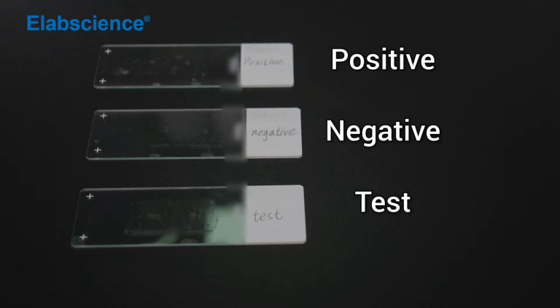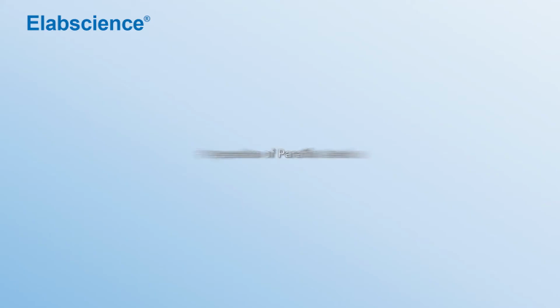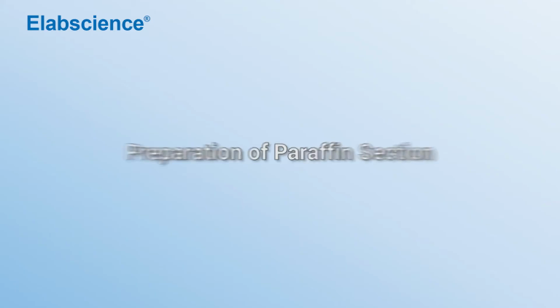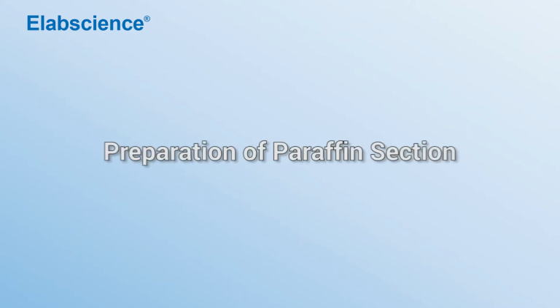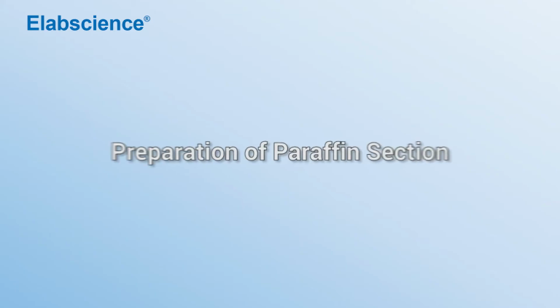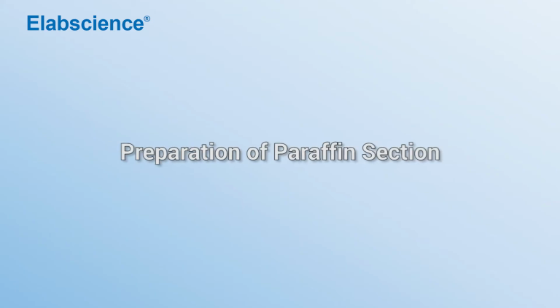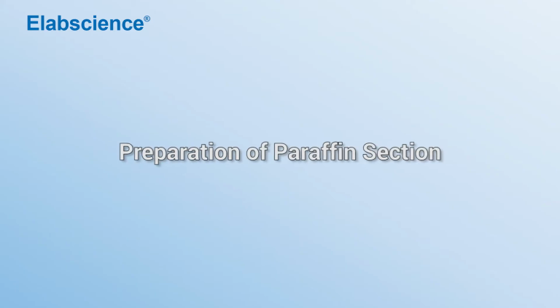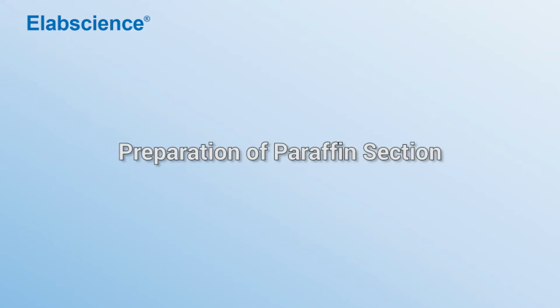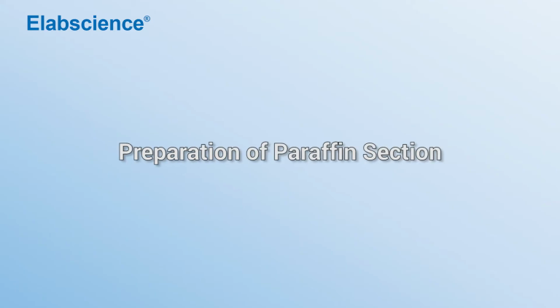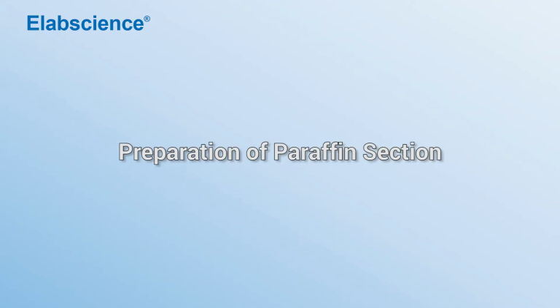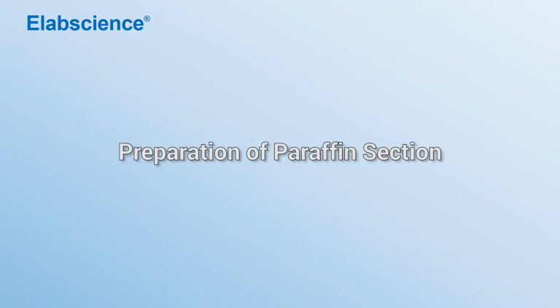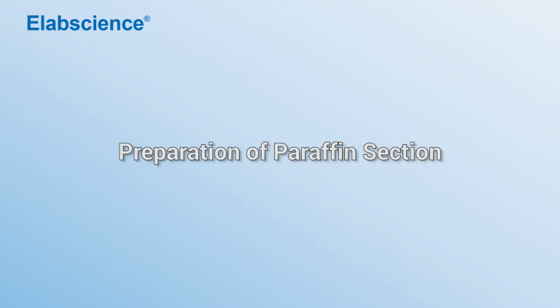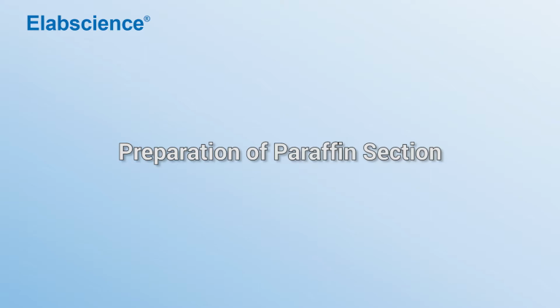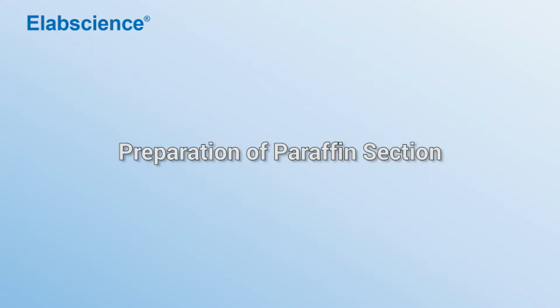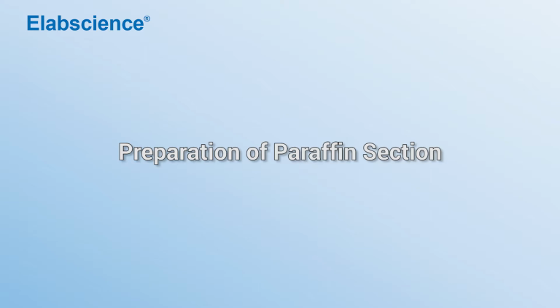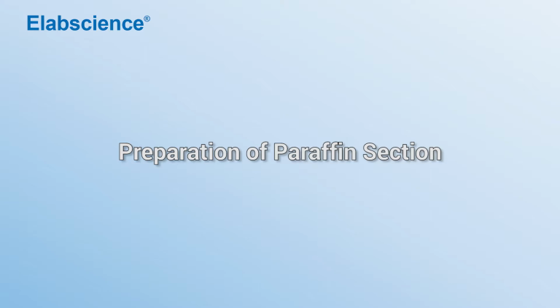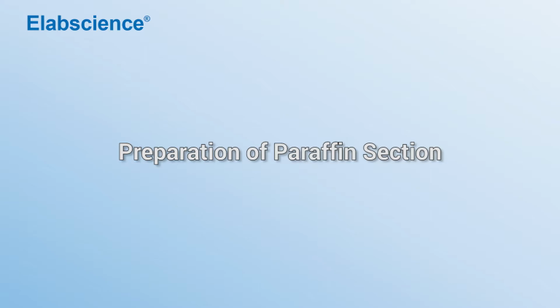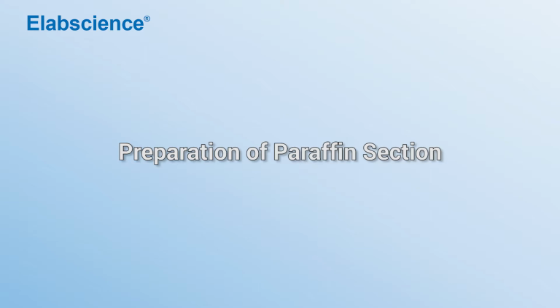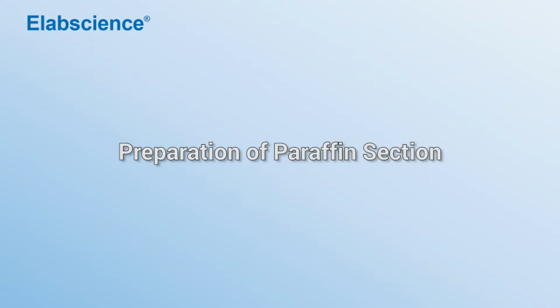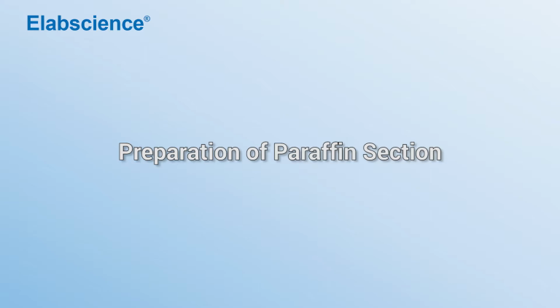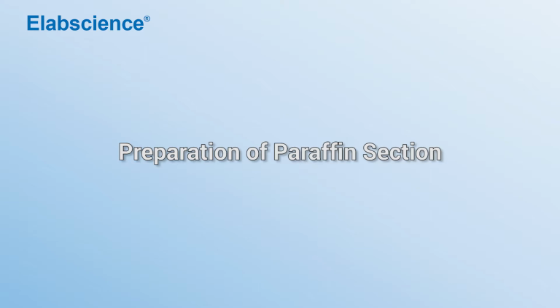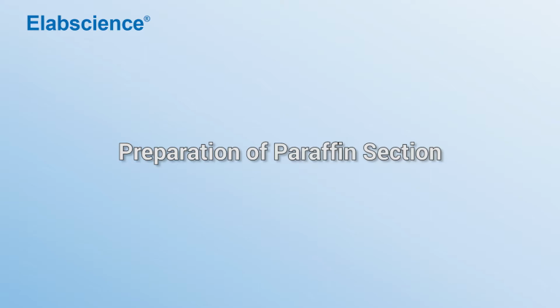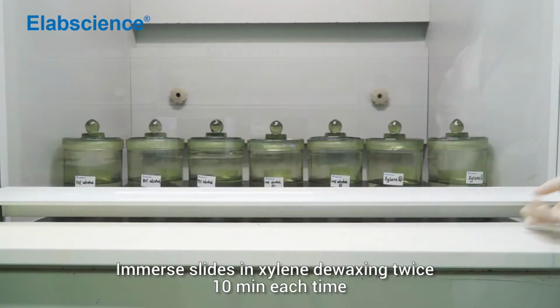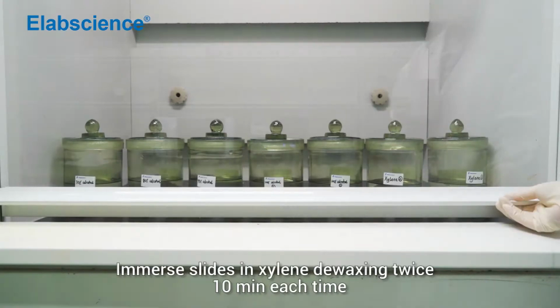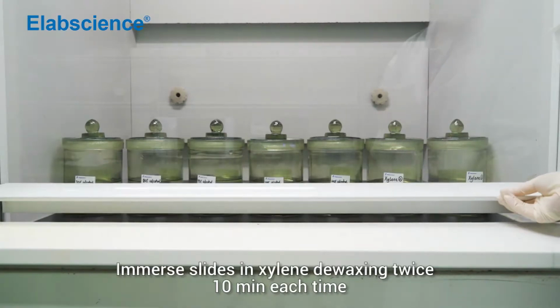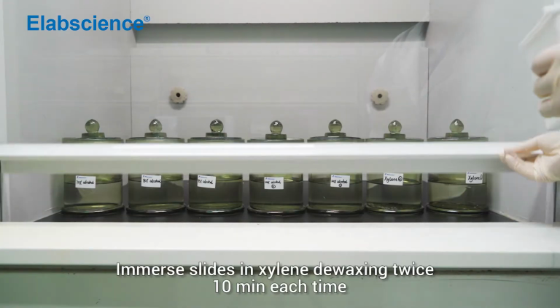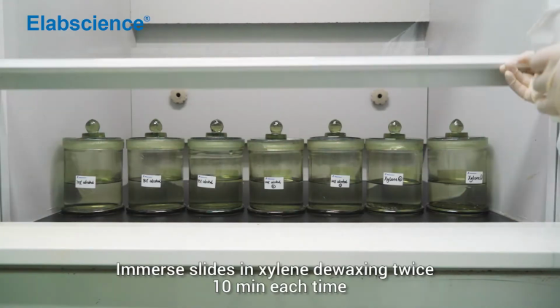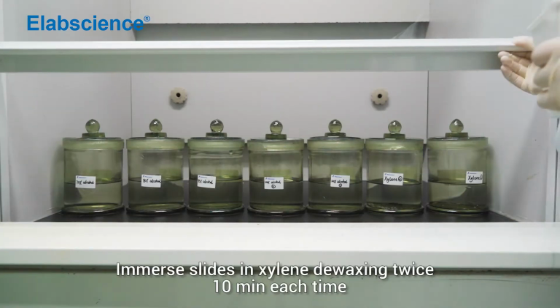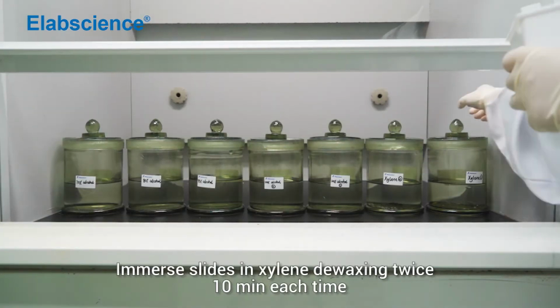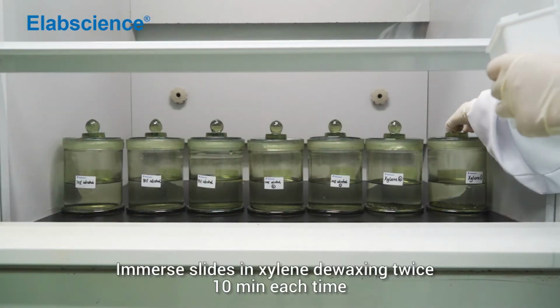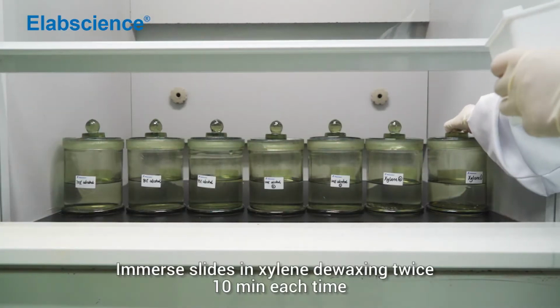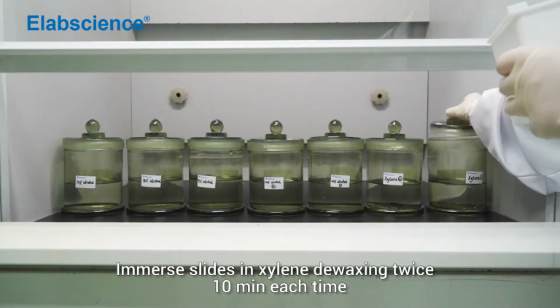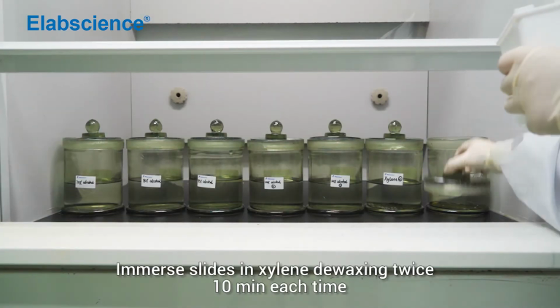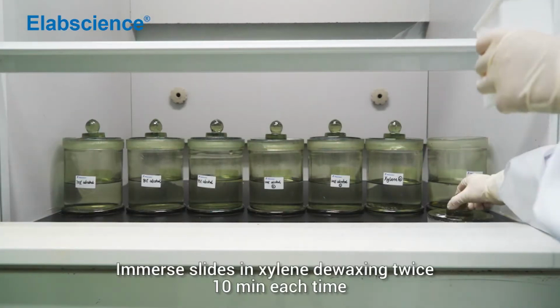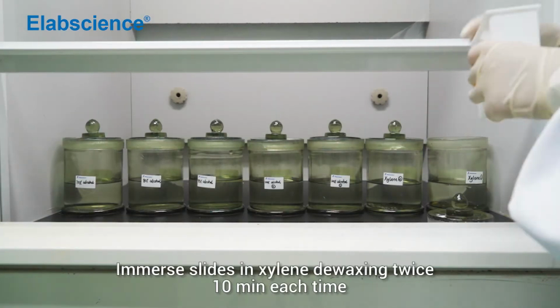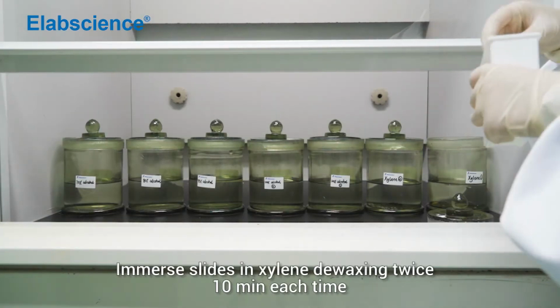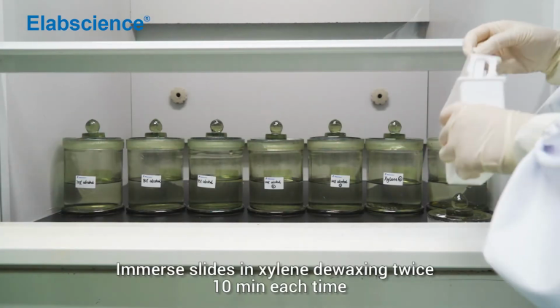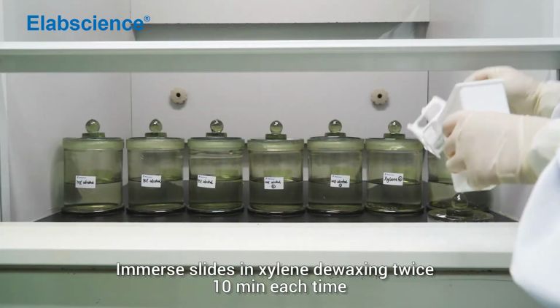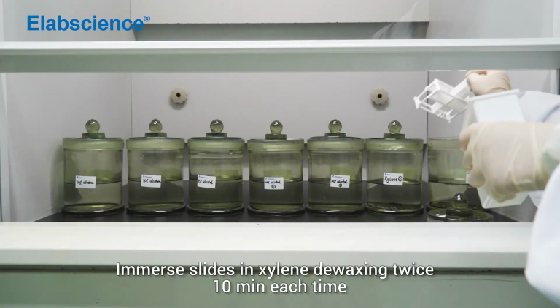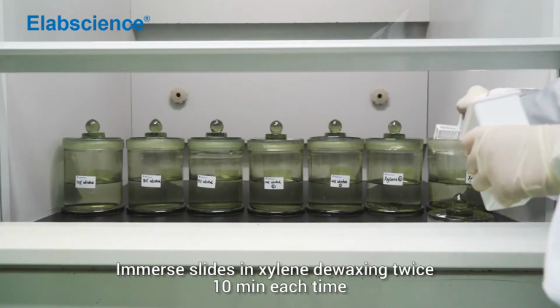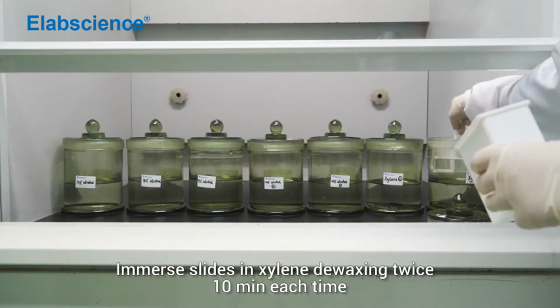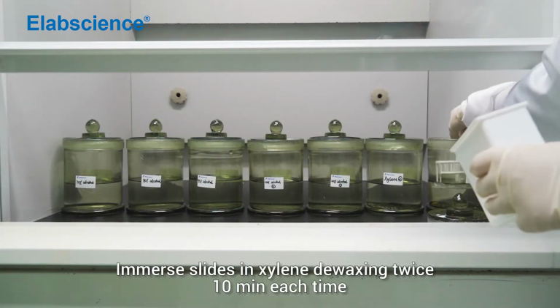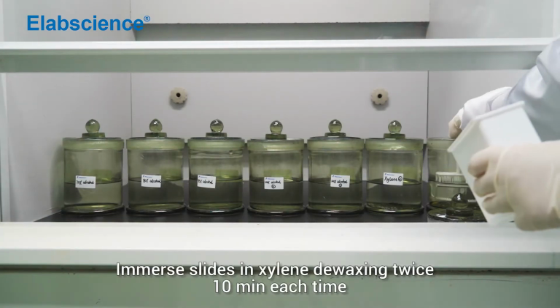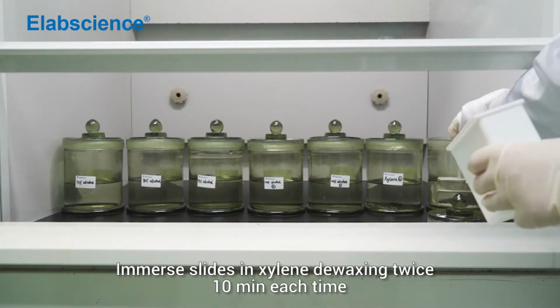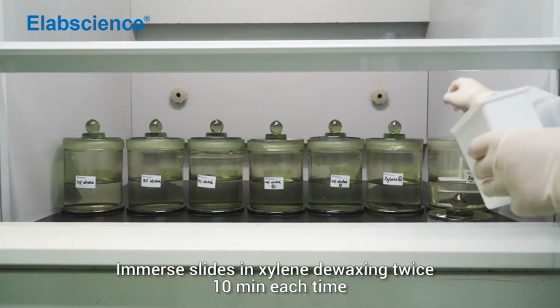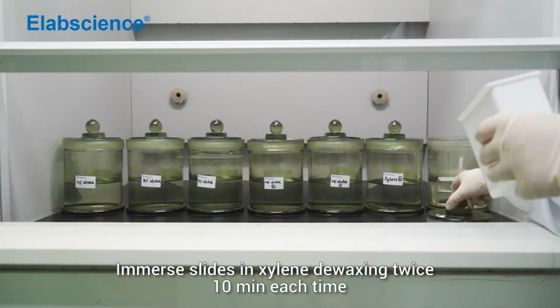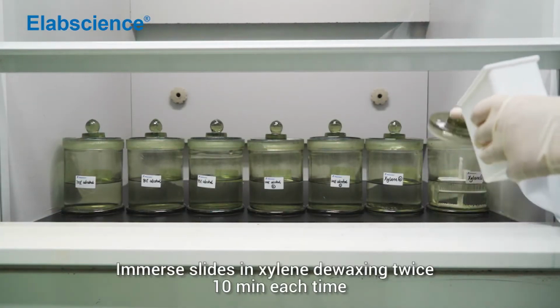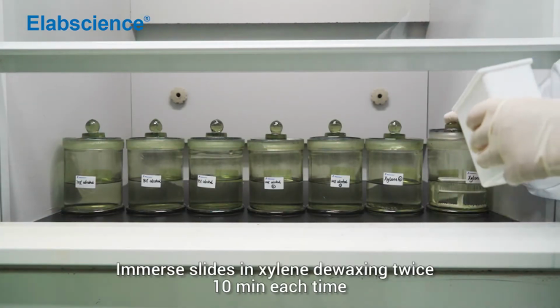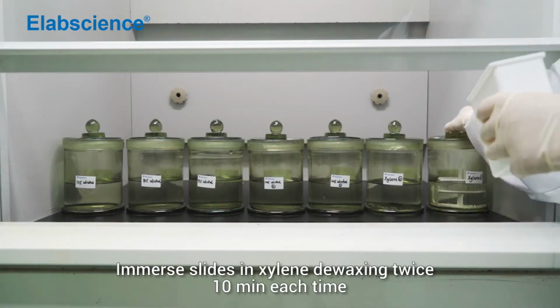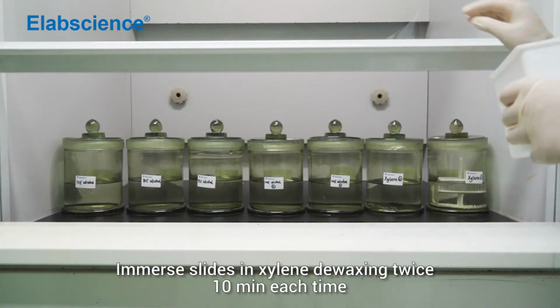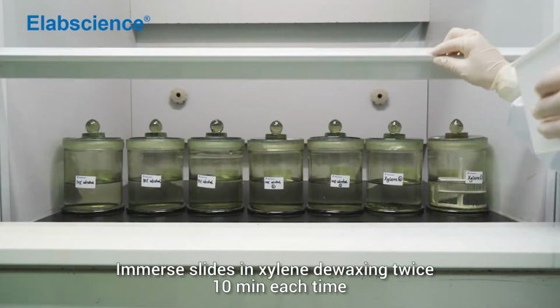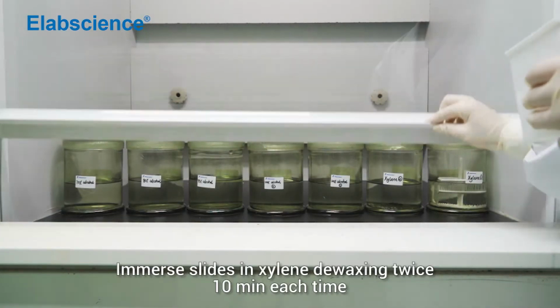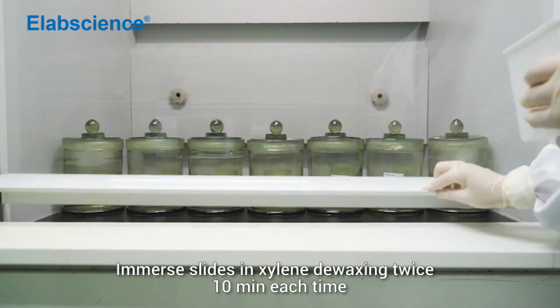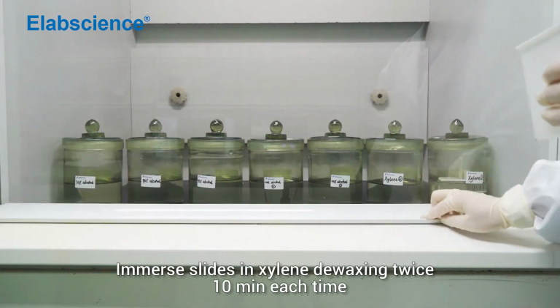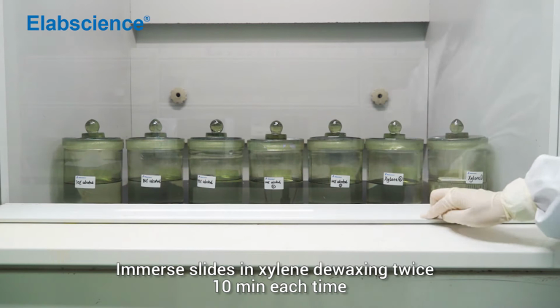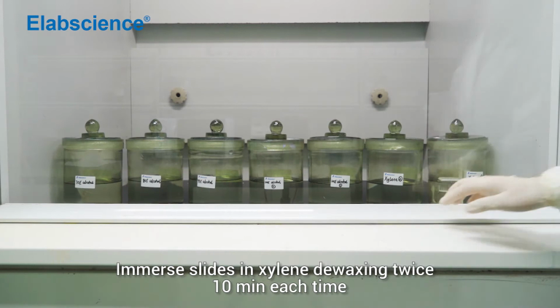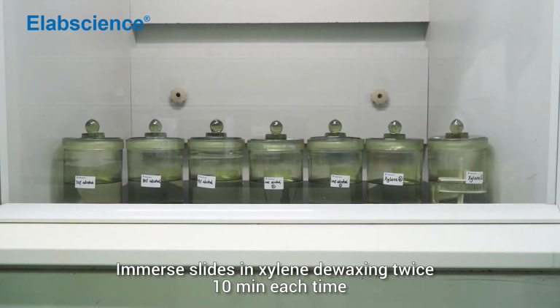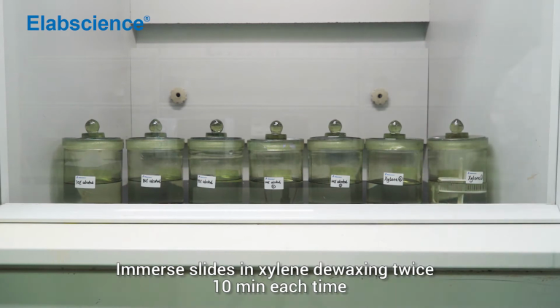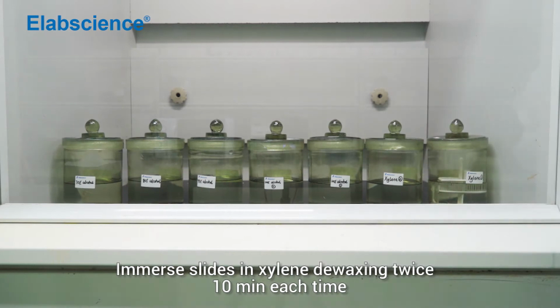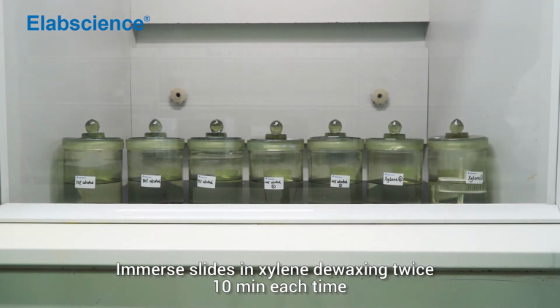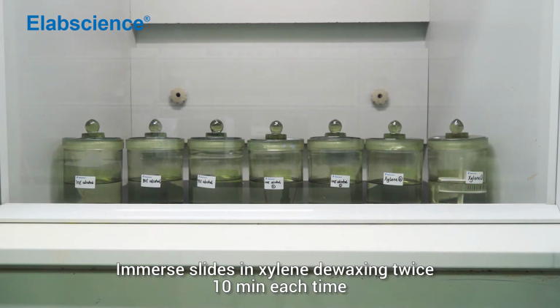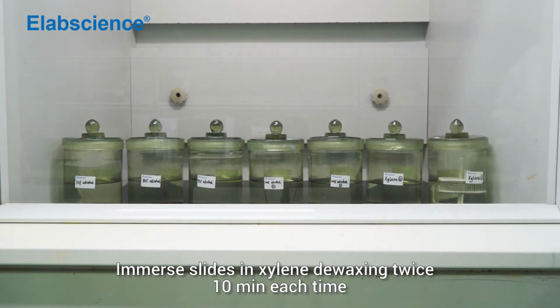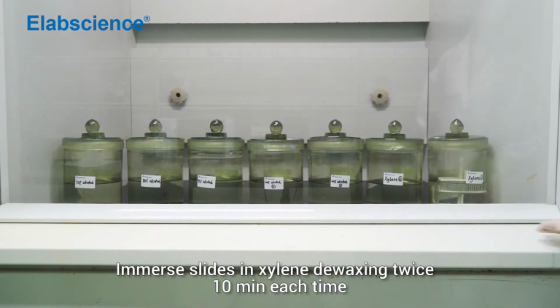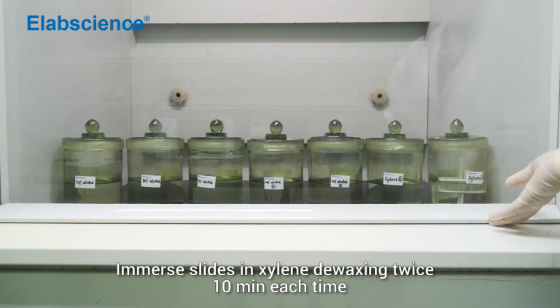Preparation of paraffin section. It must slice in xylene dewaxing twice, 10 minutes each time.